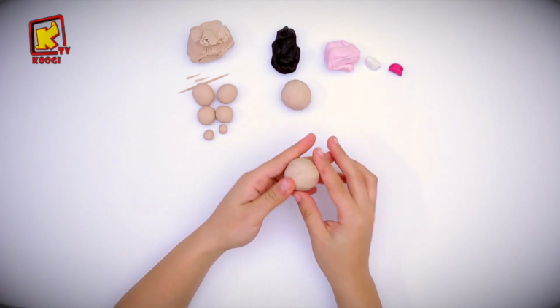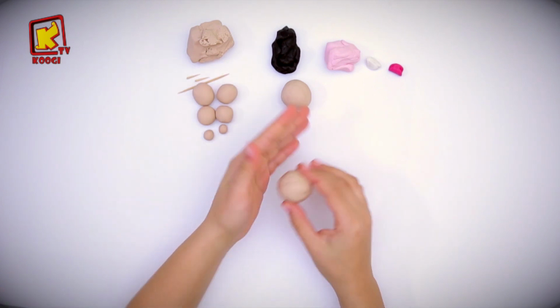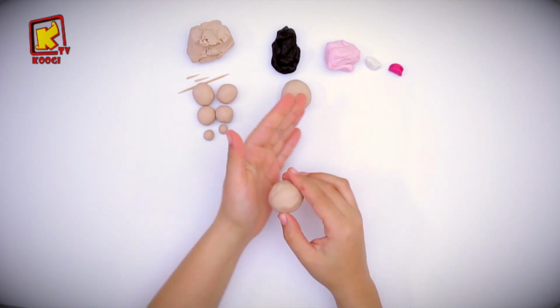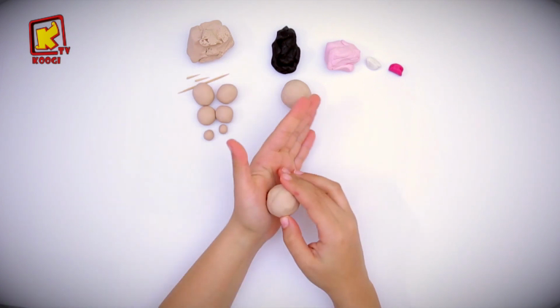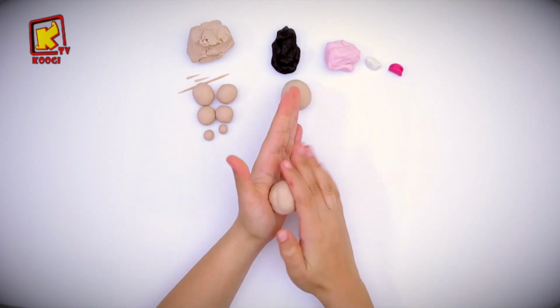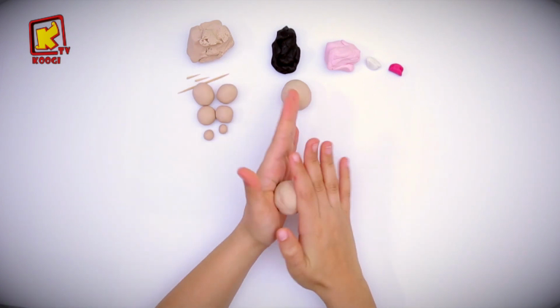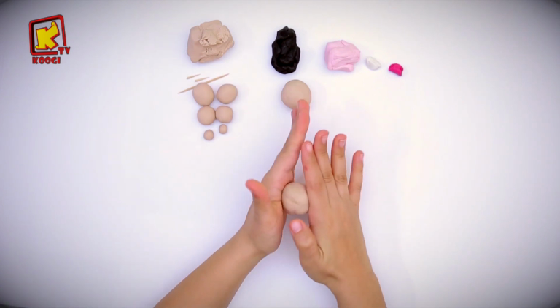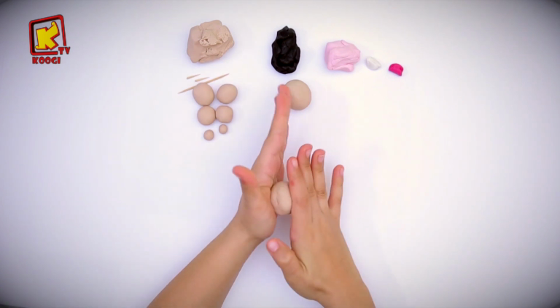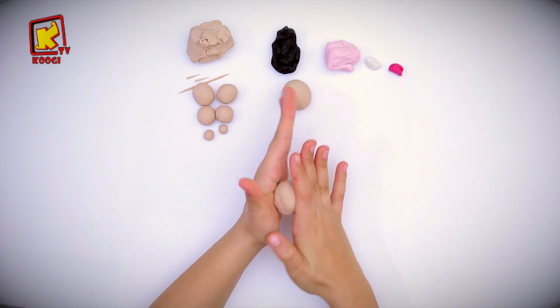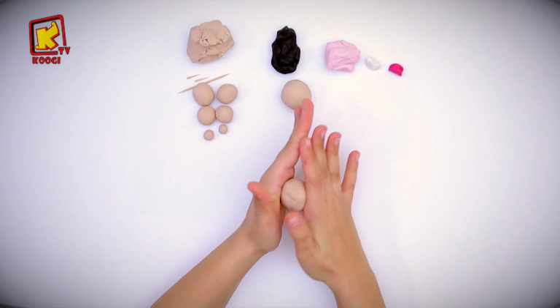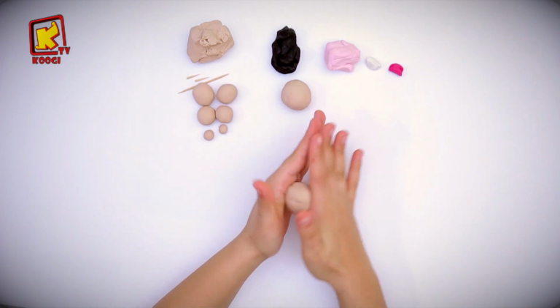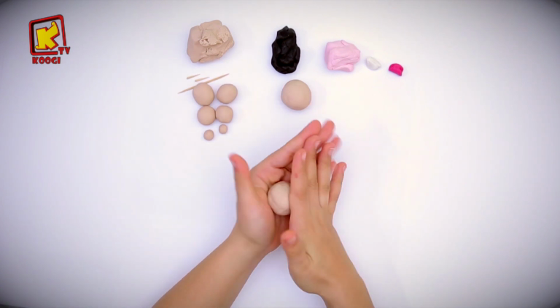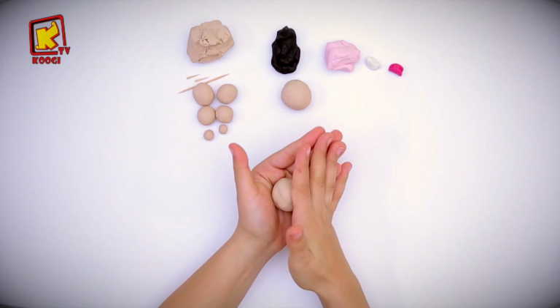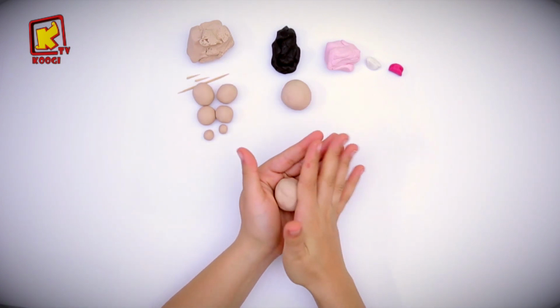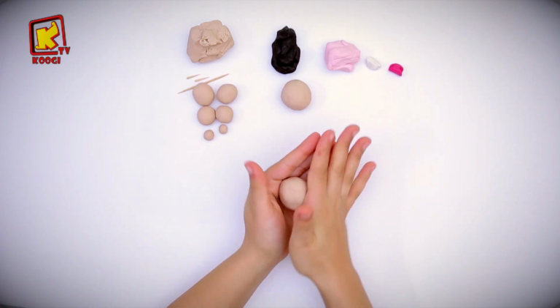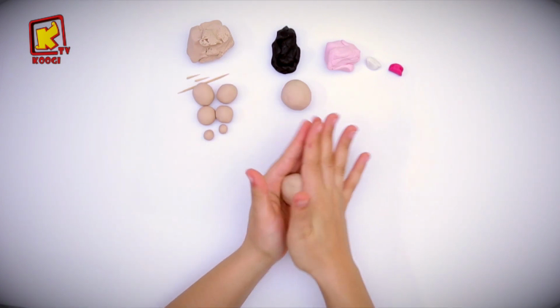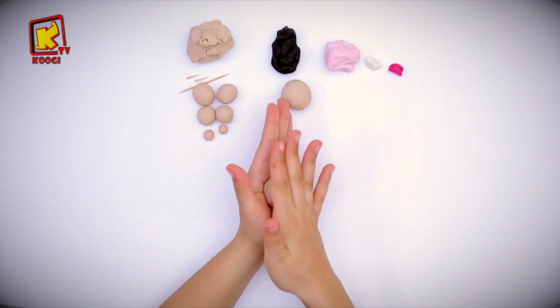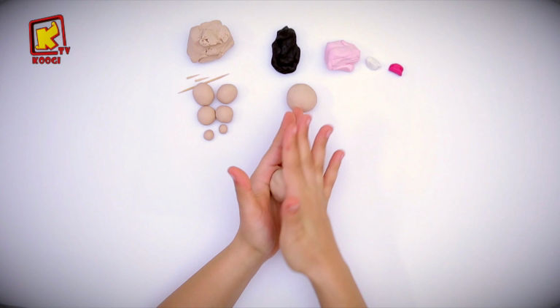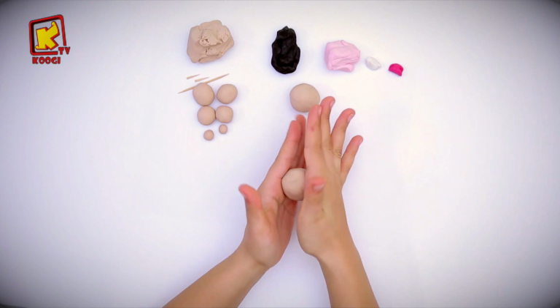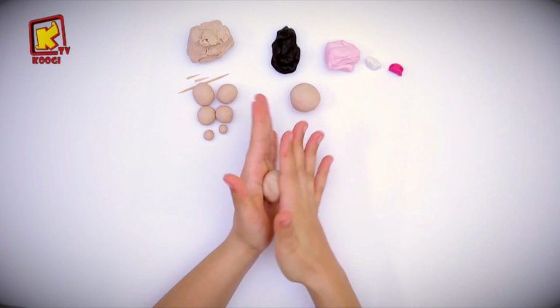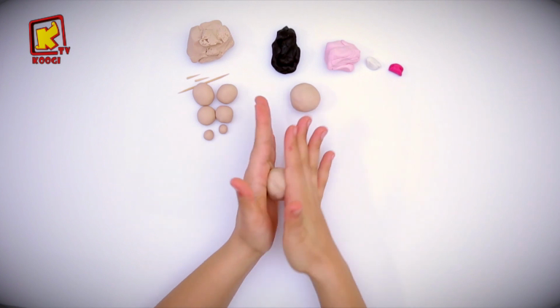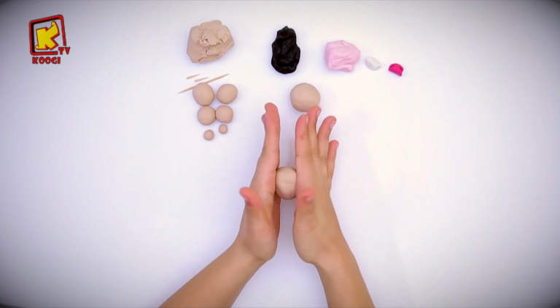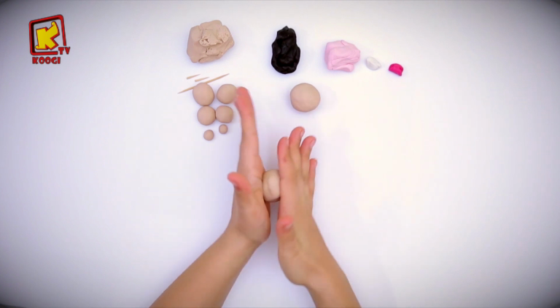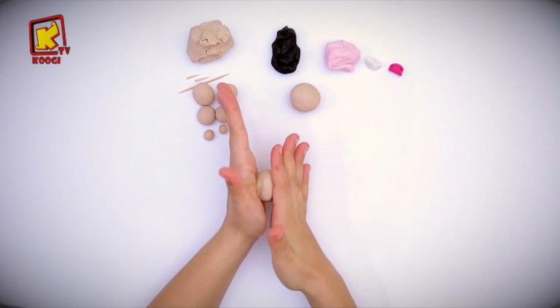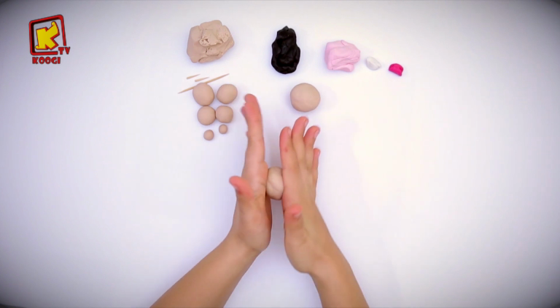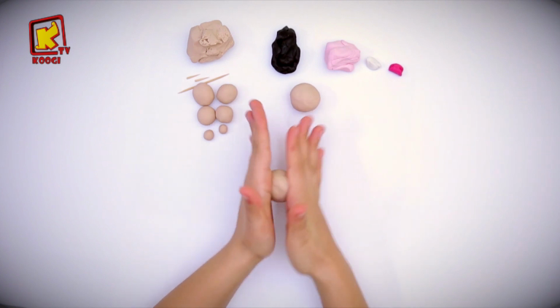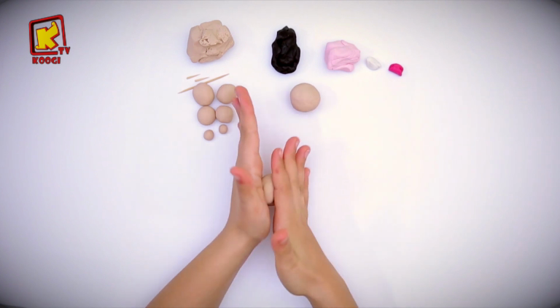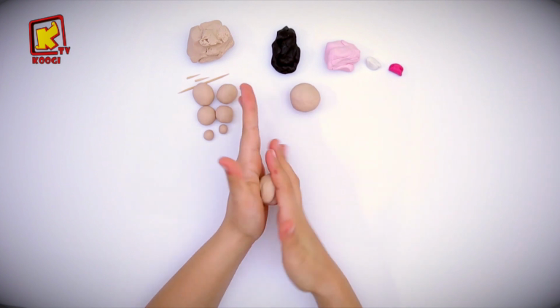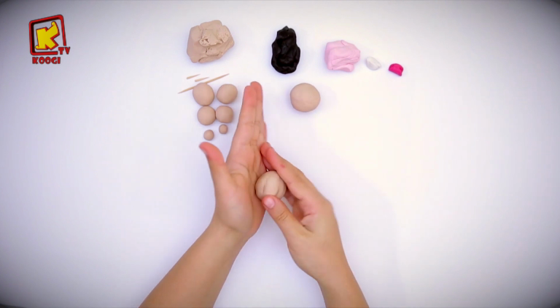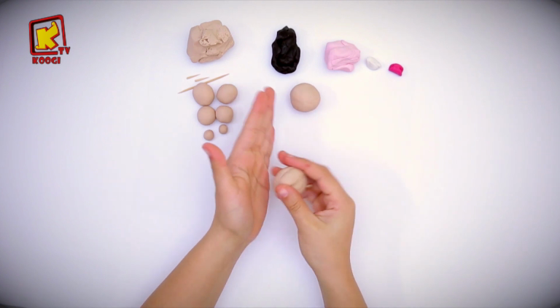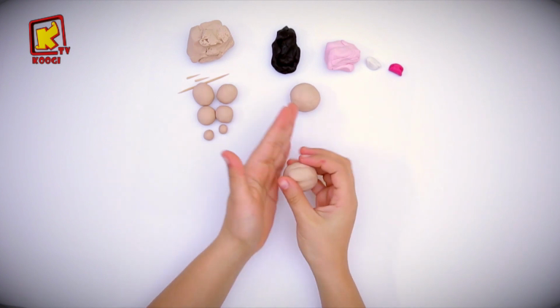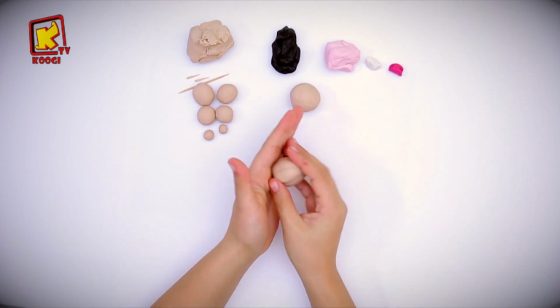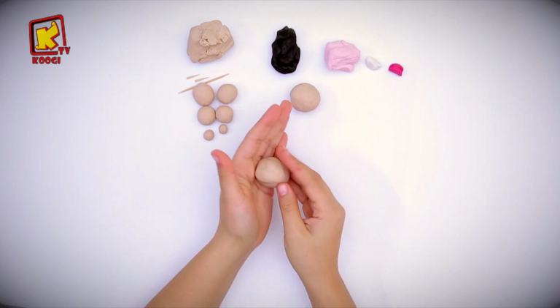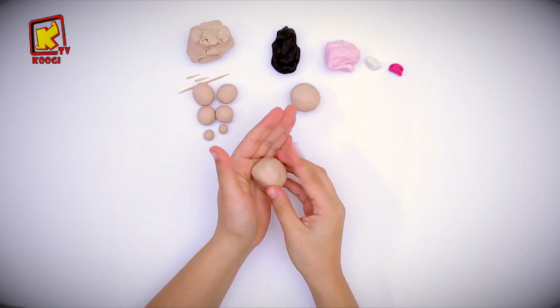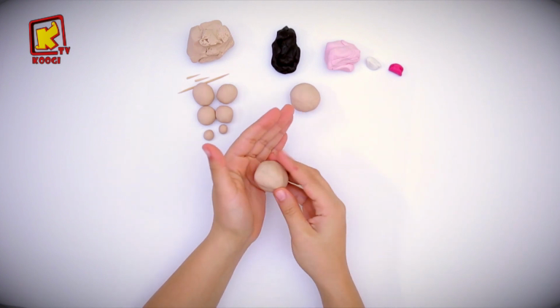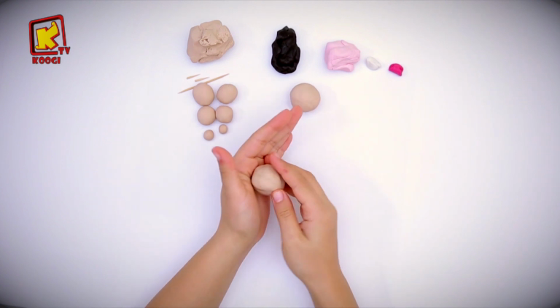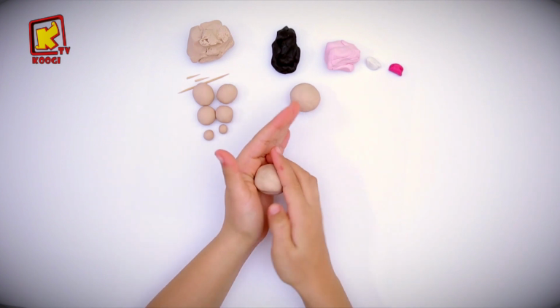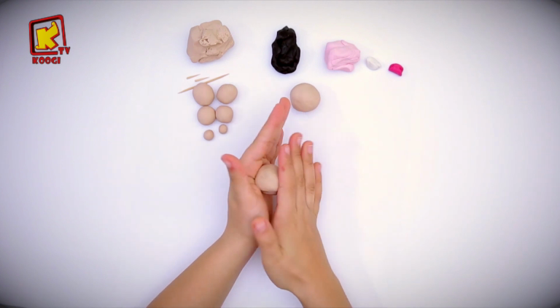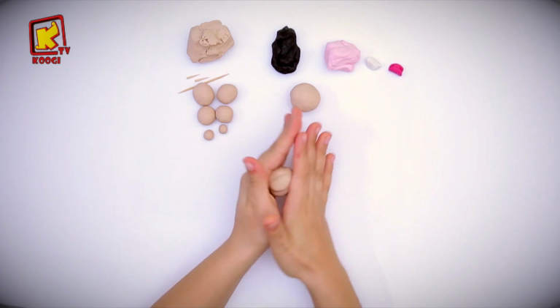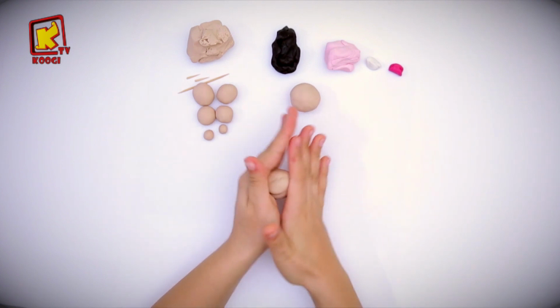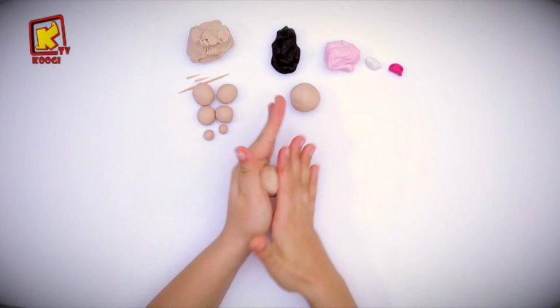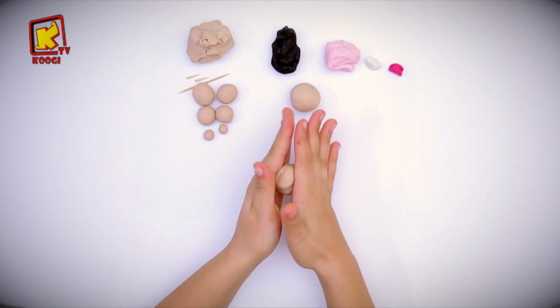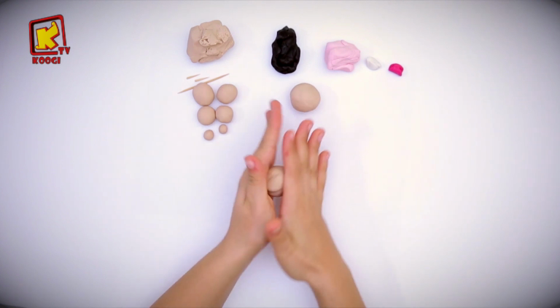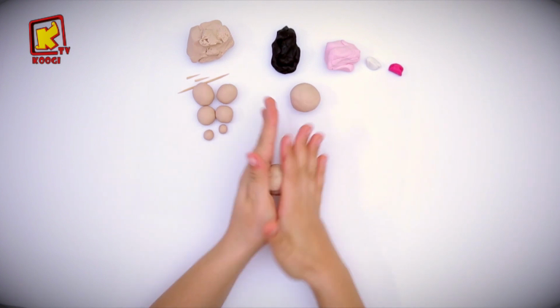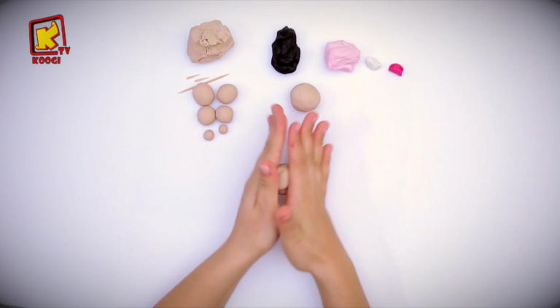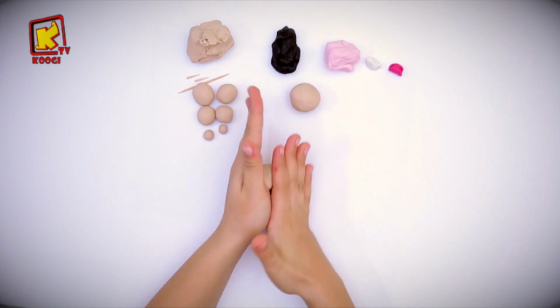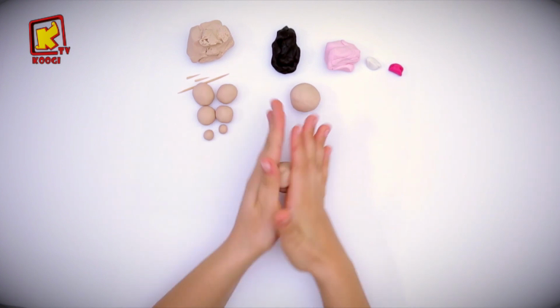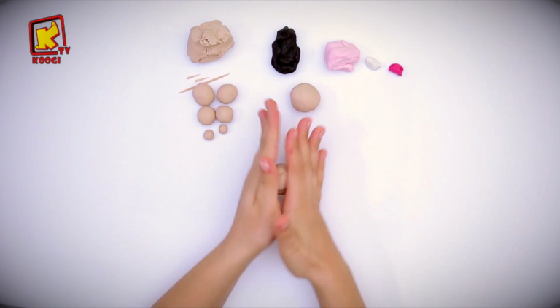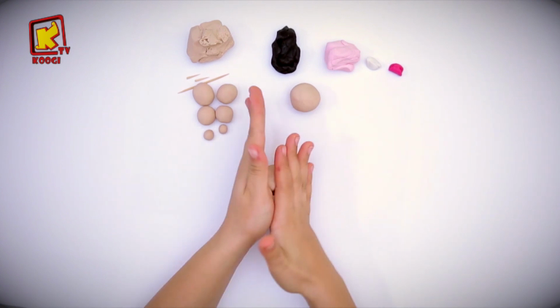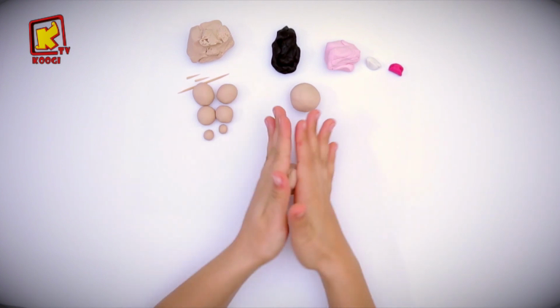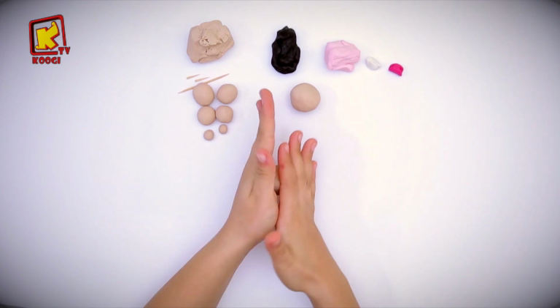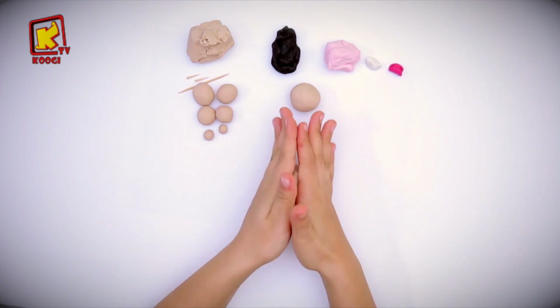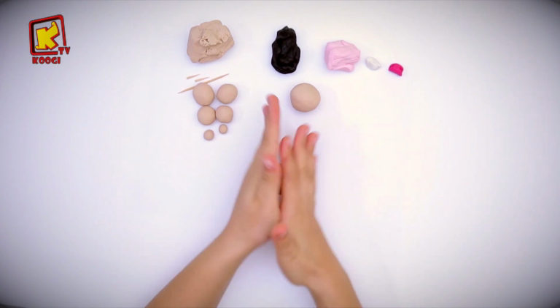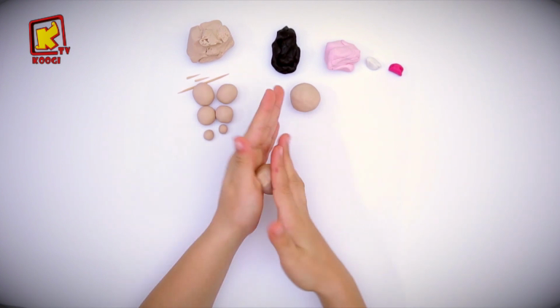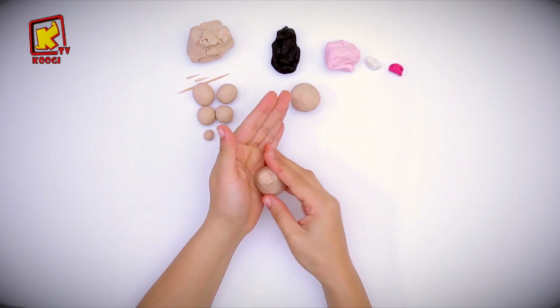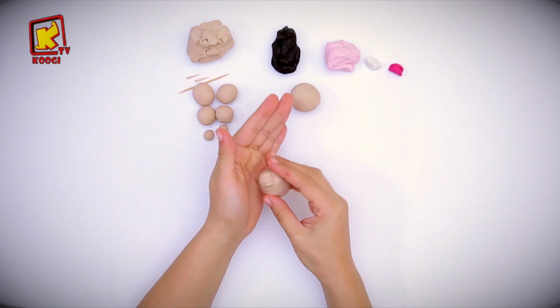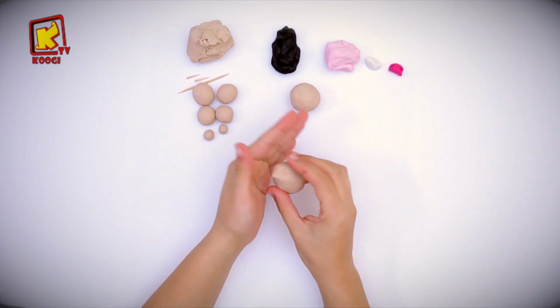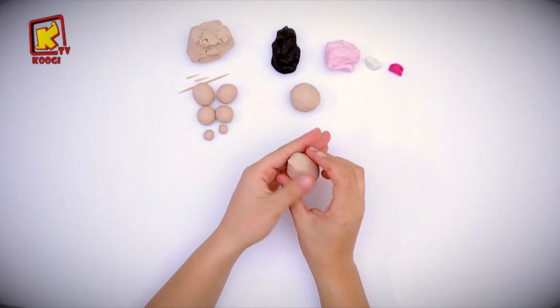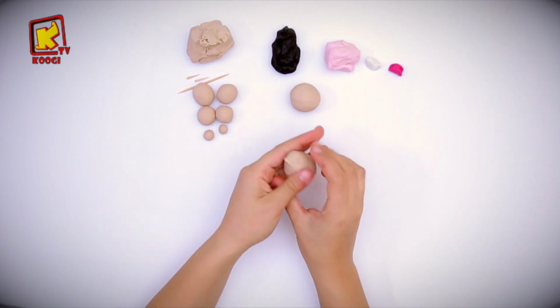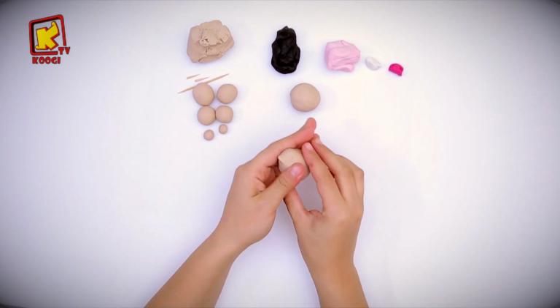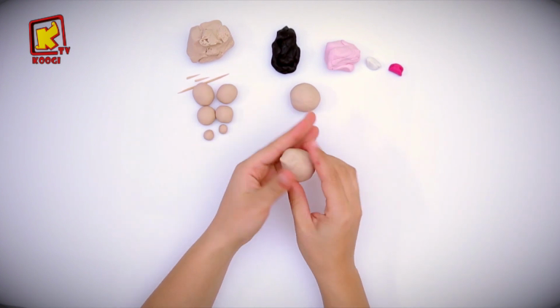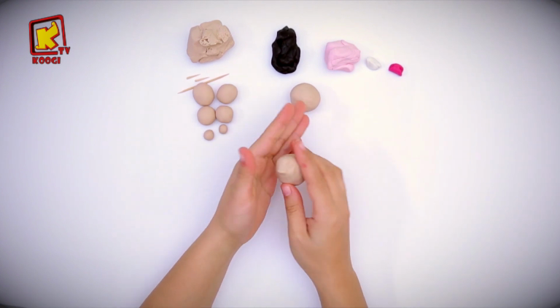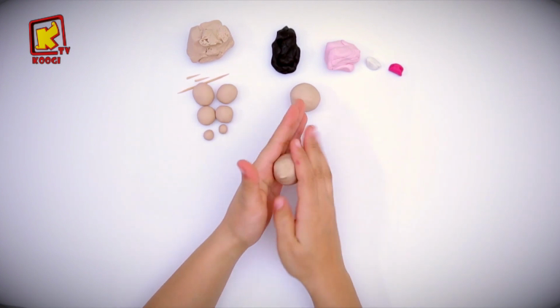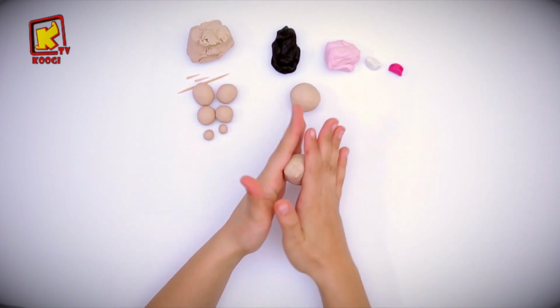Let's start with the big ball. Roll it into a cone shape.